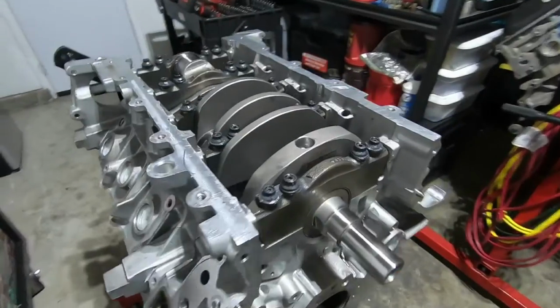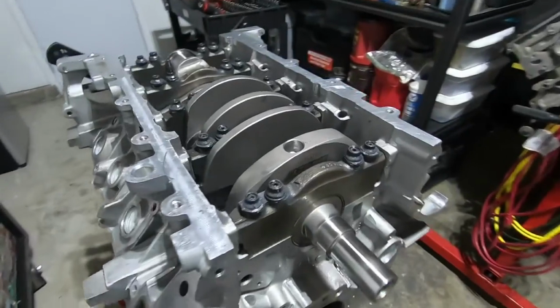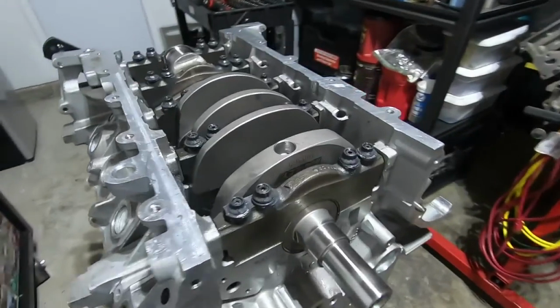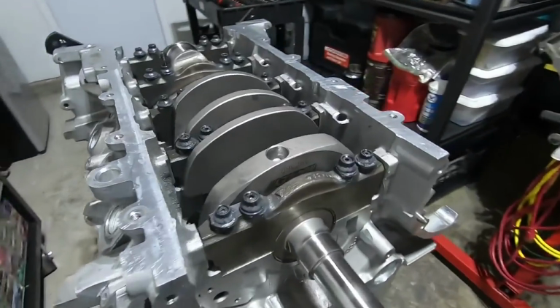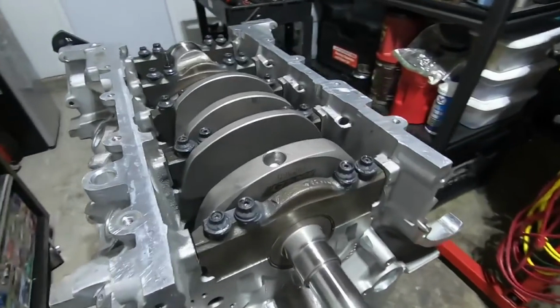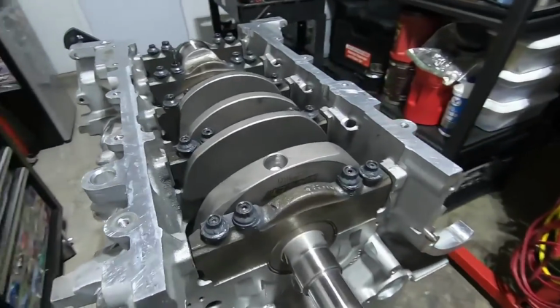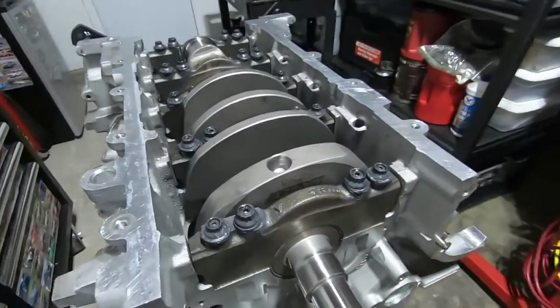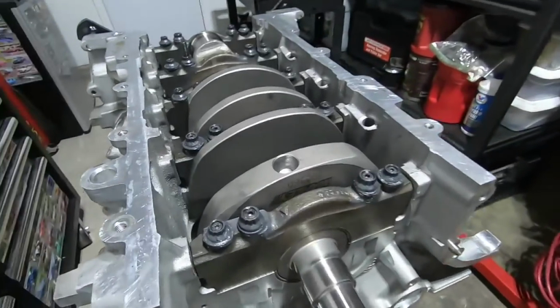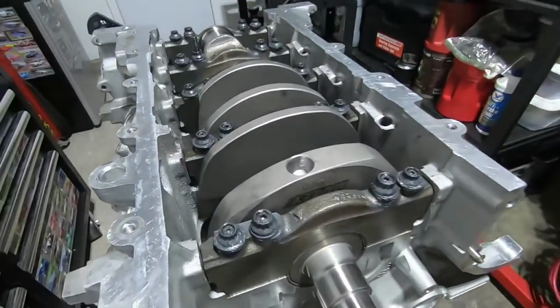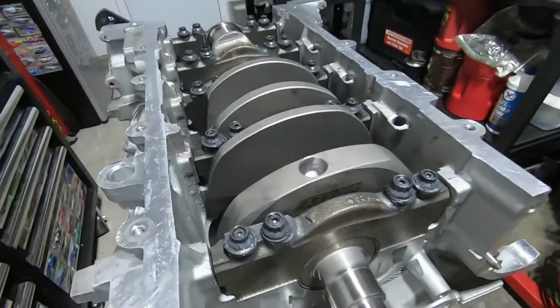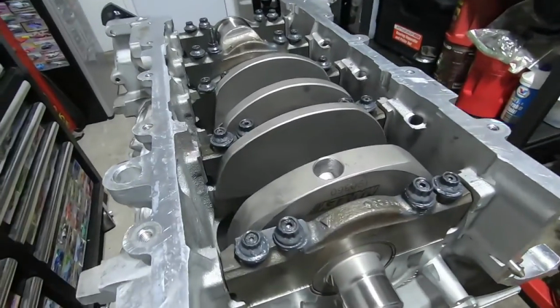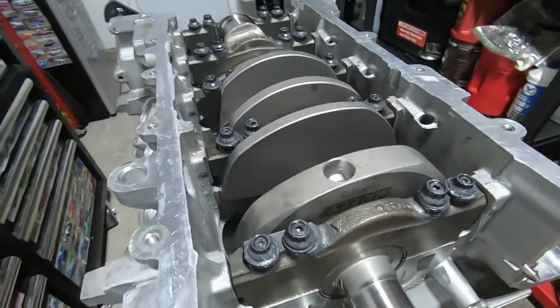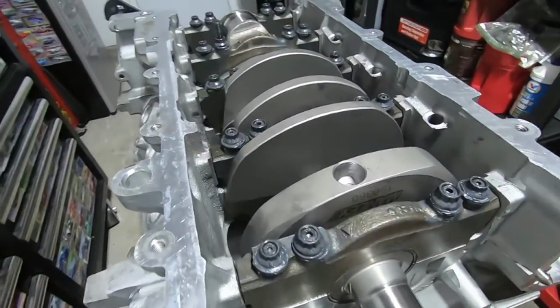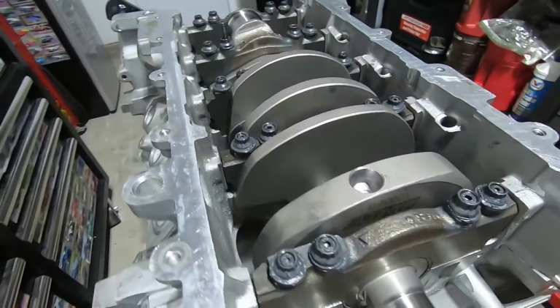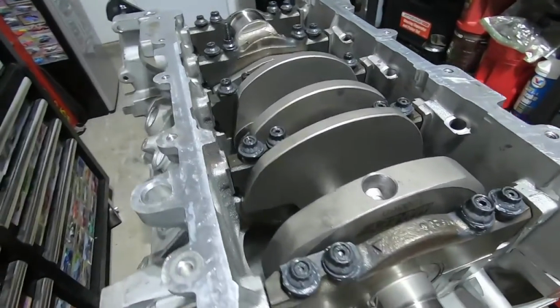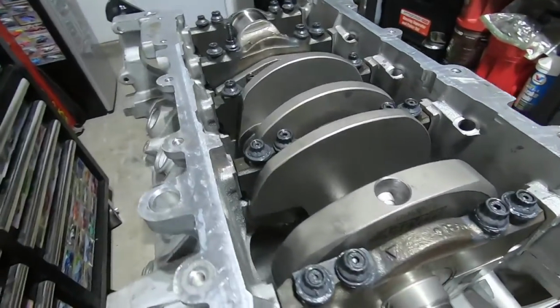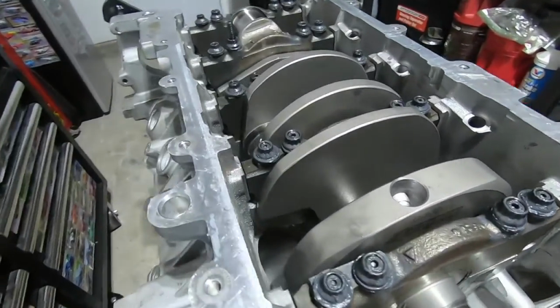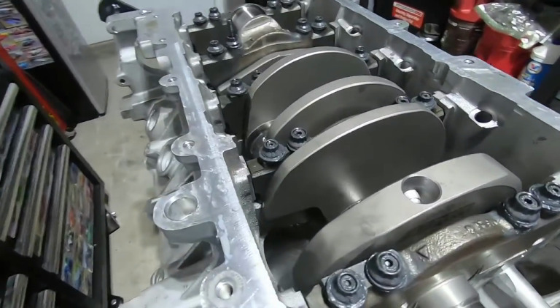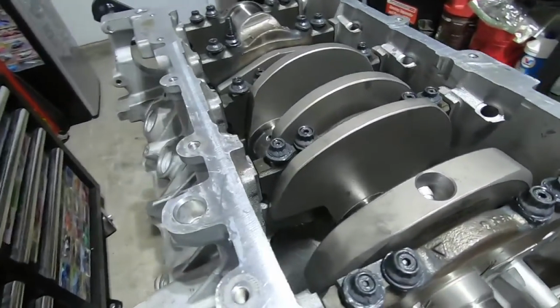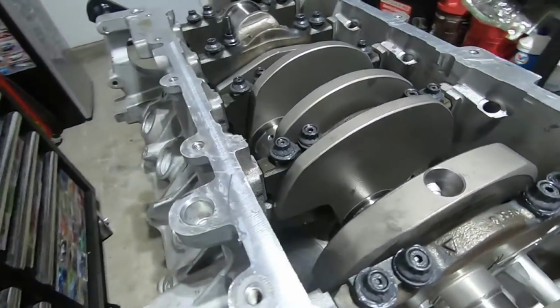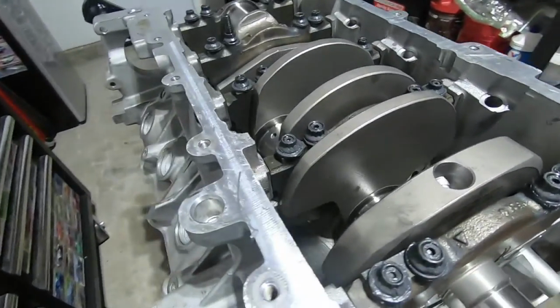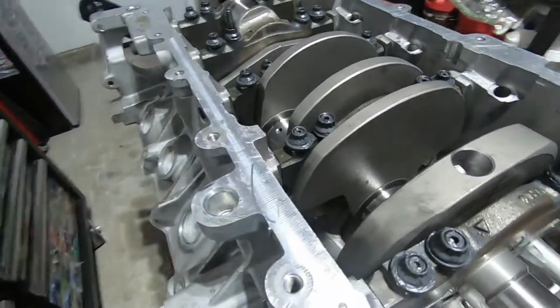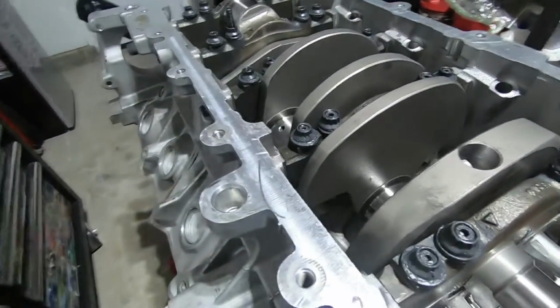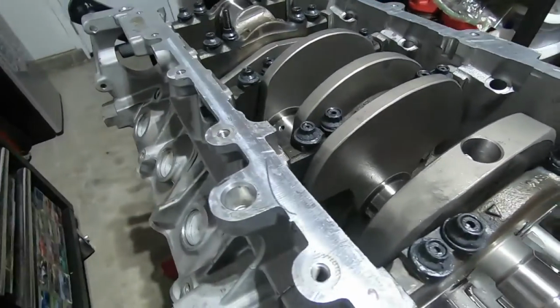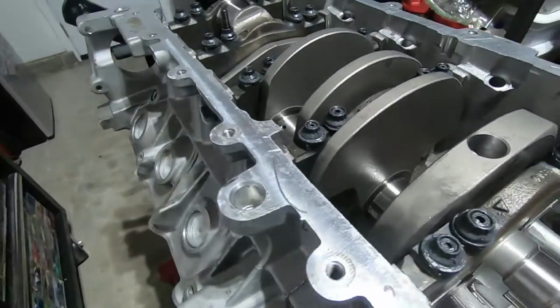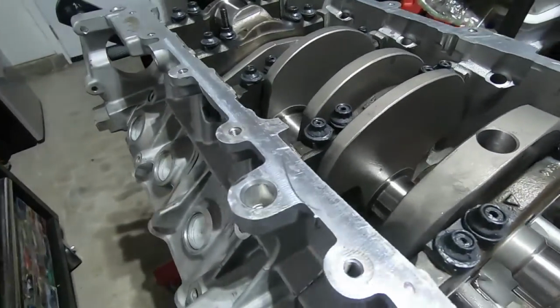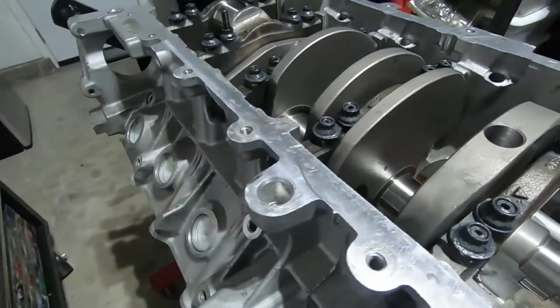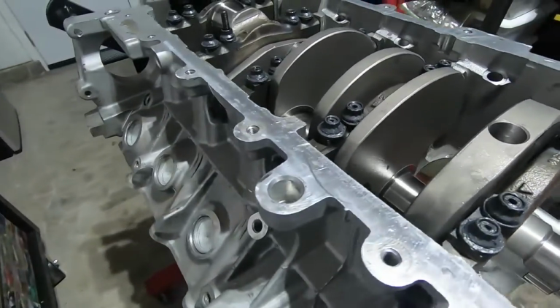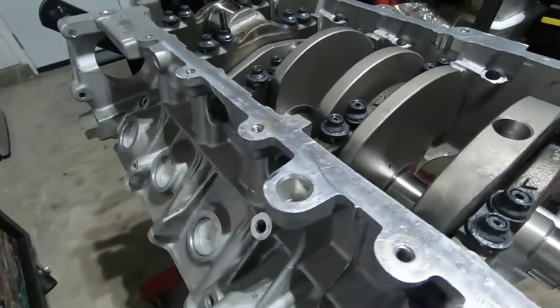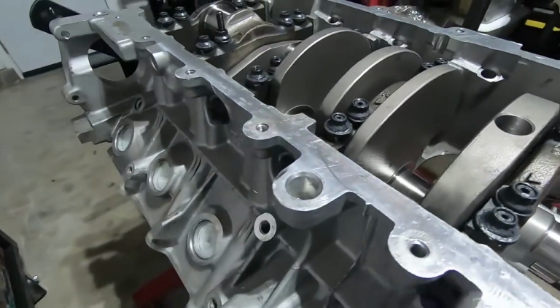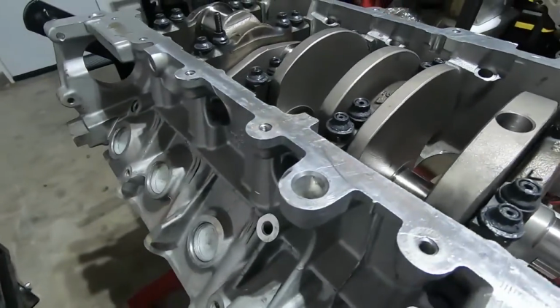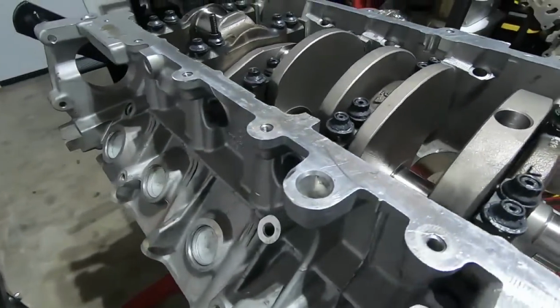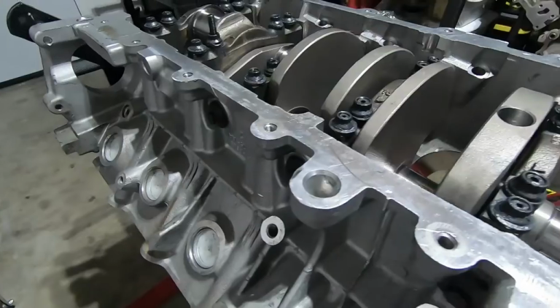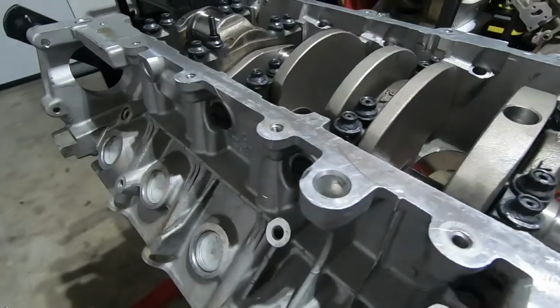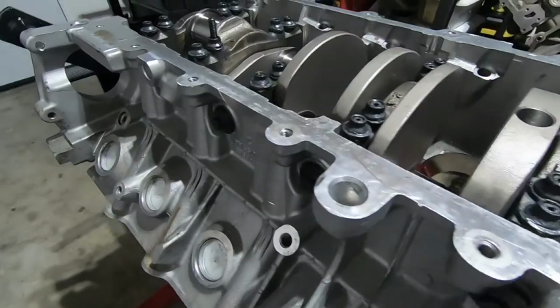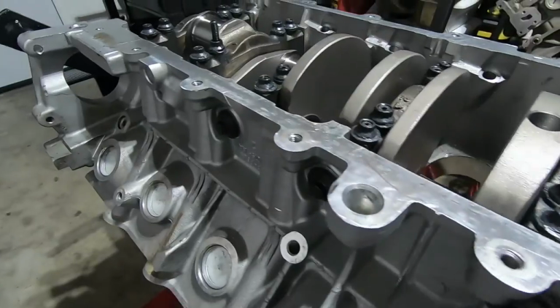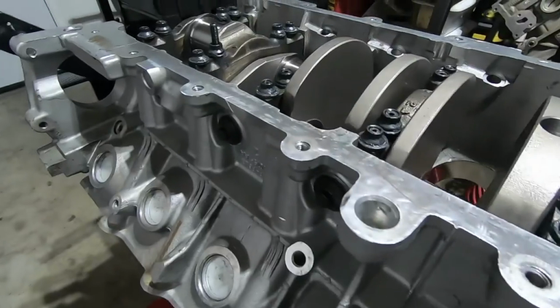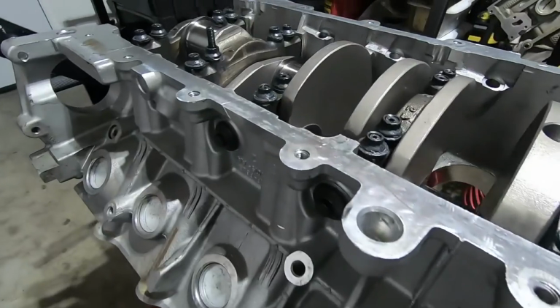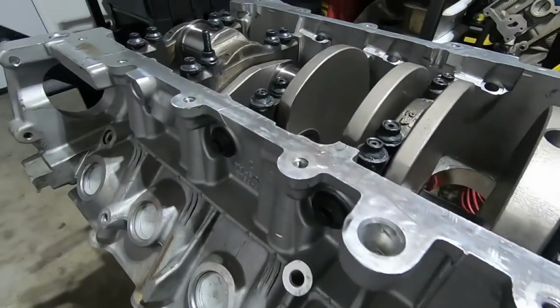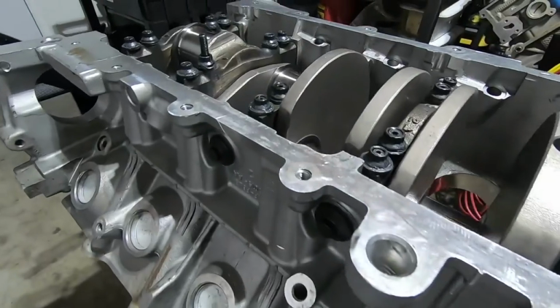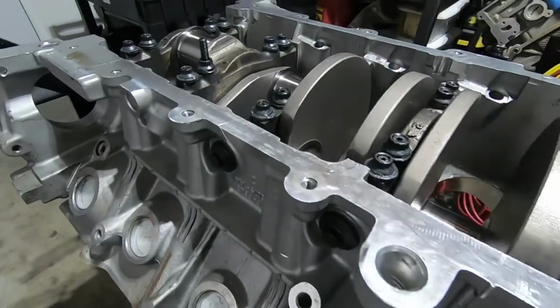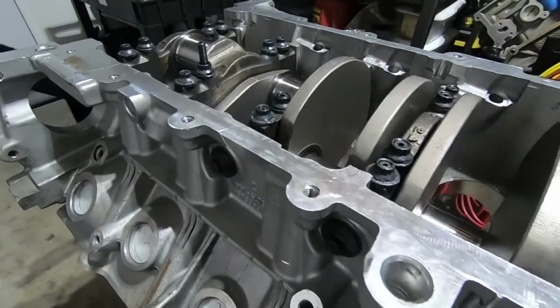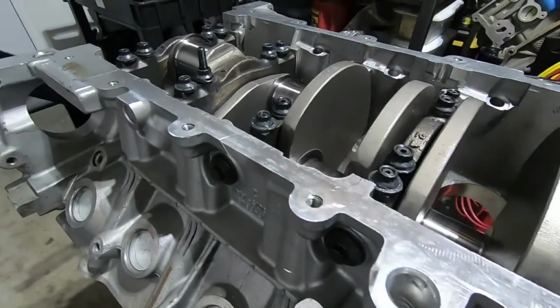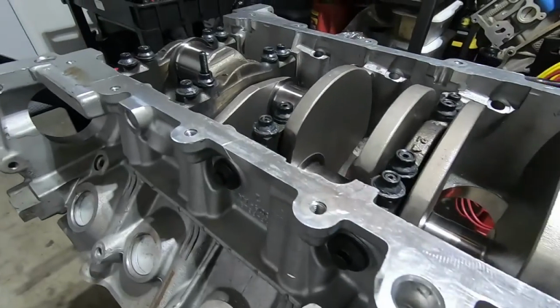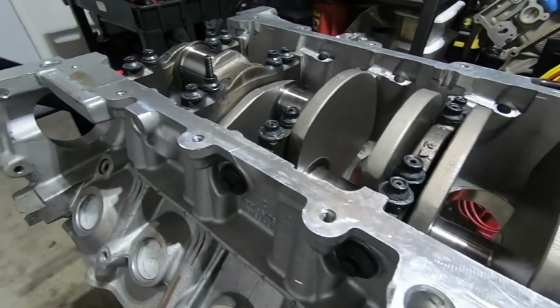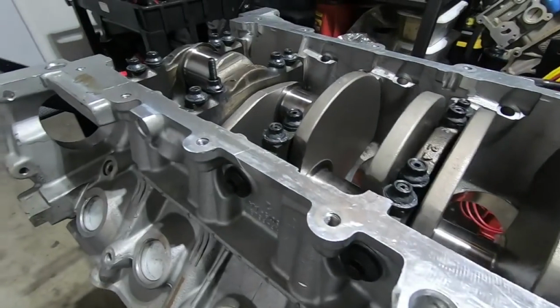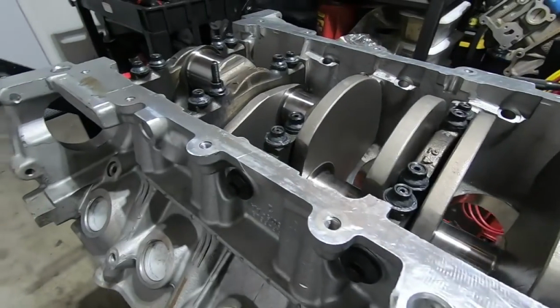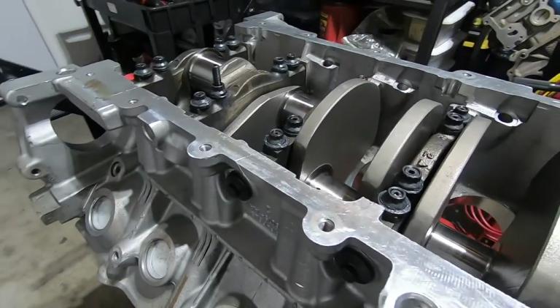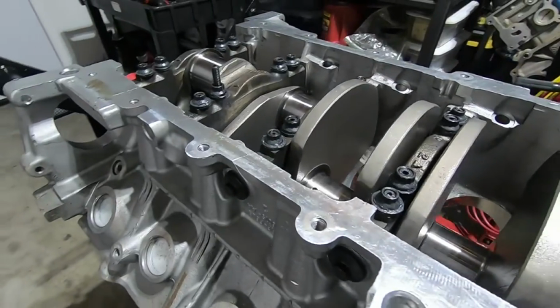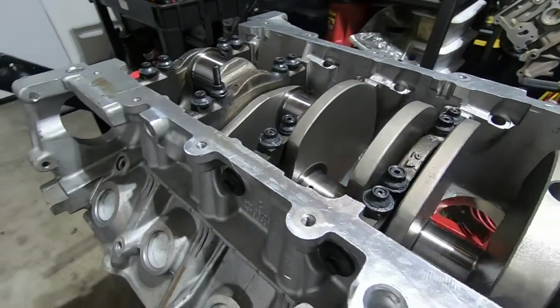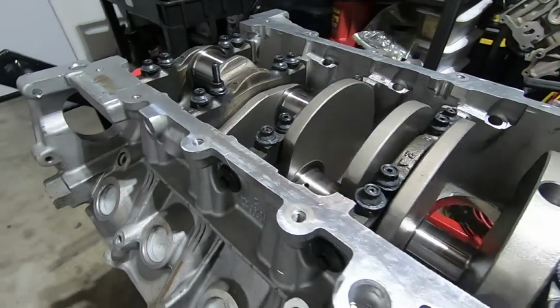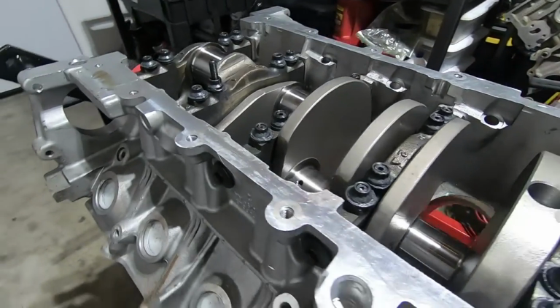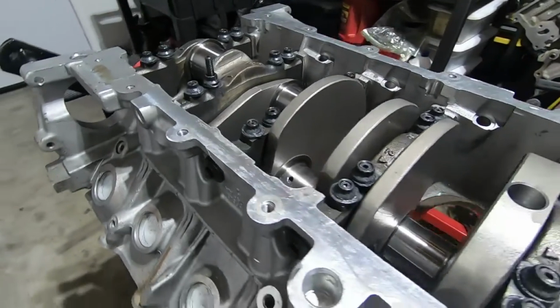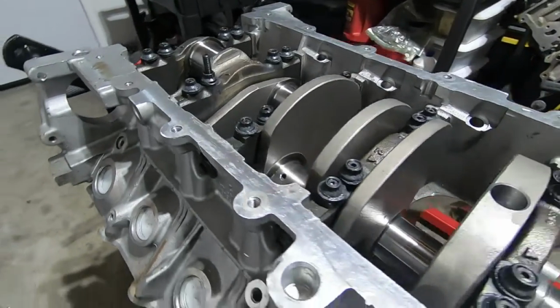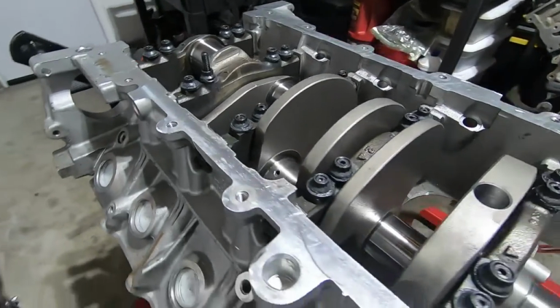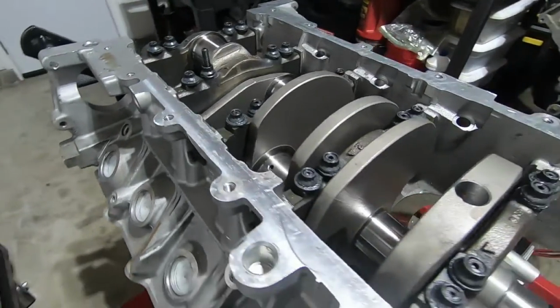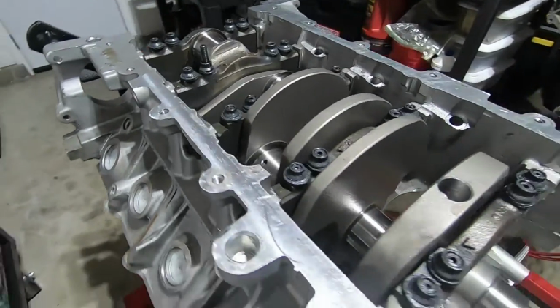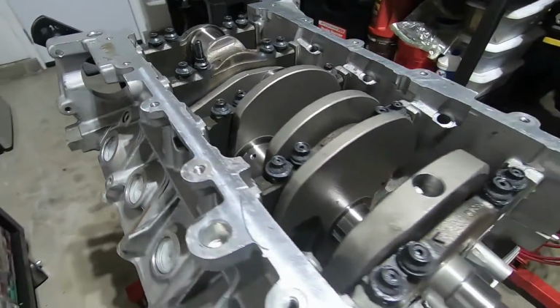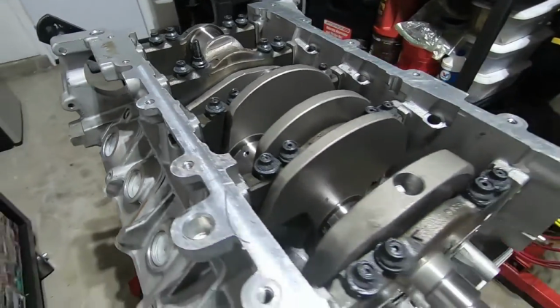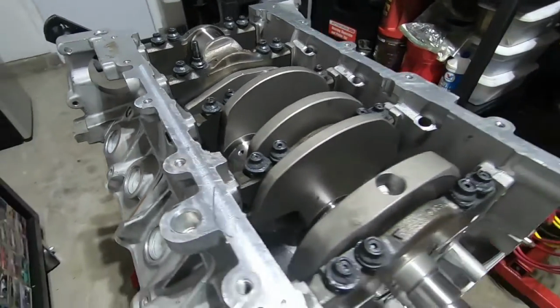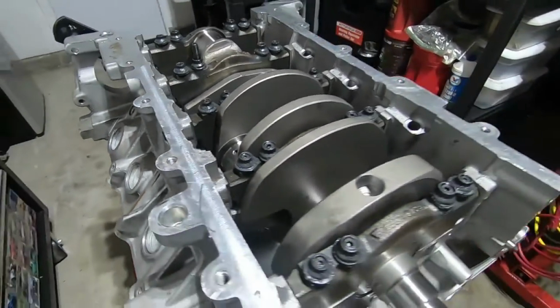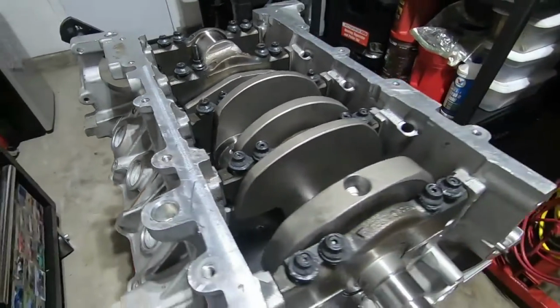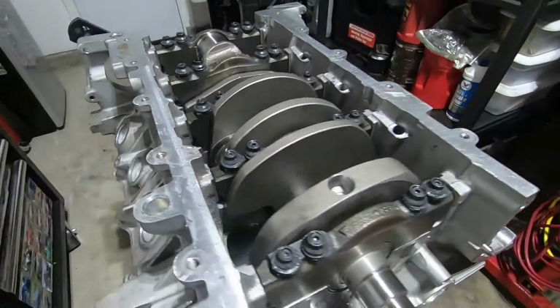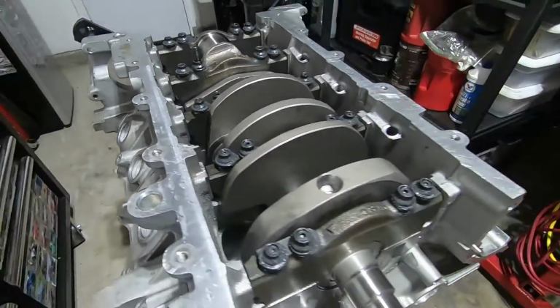Now our crank is completely installed. We've got our side caps torqued — everything's good.